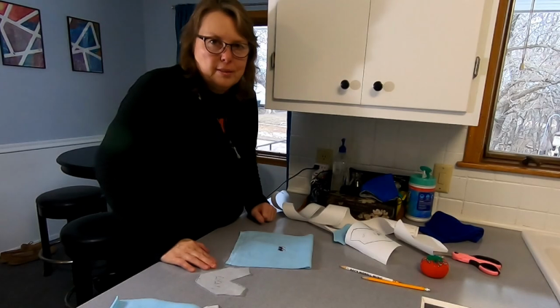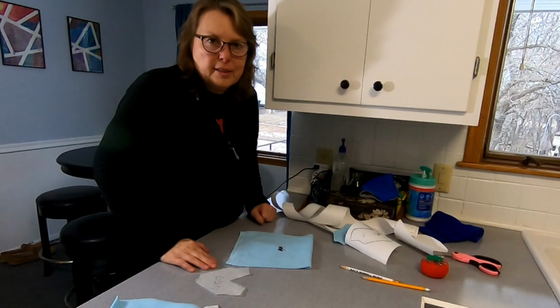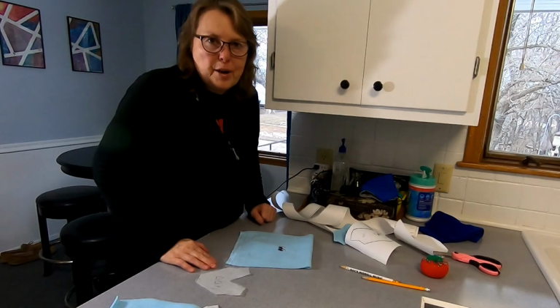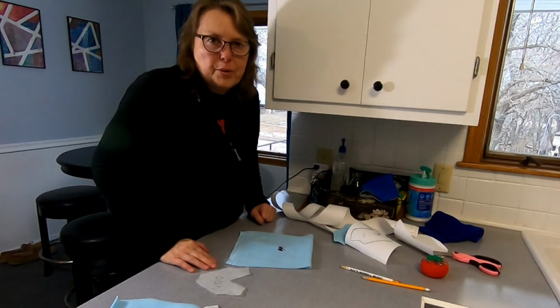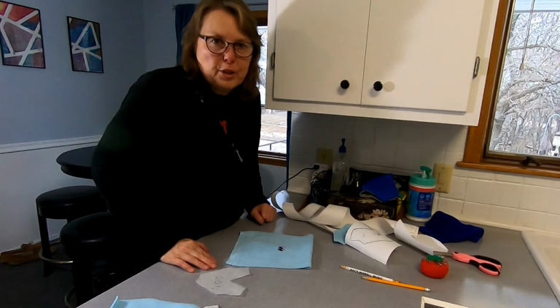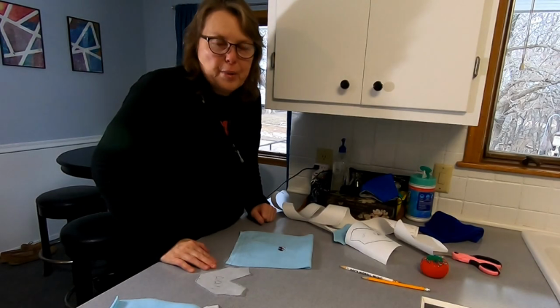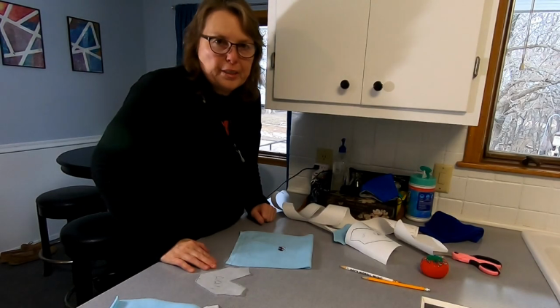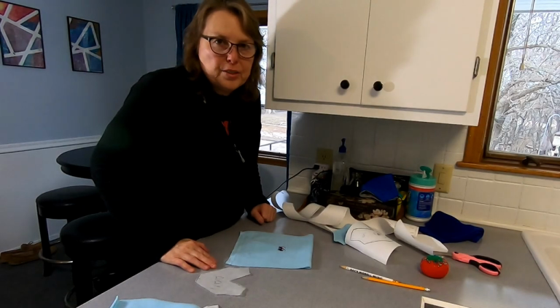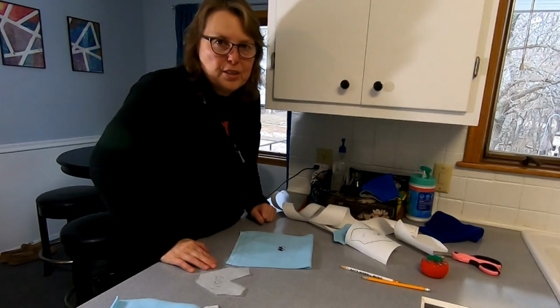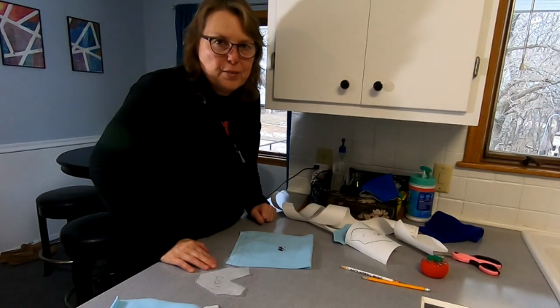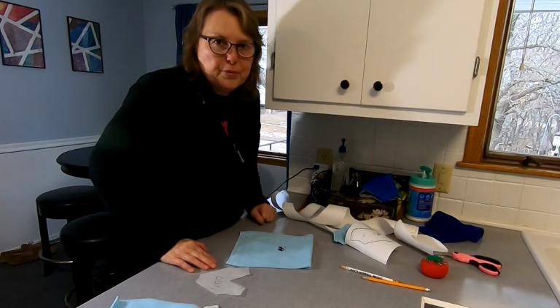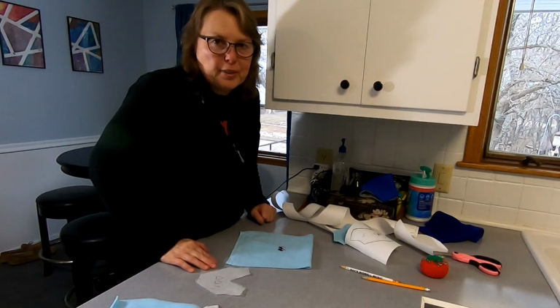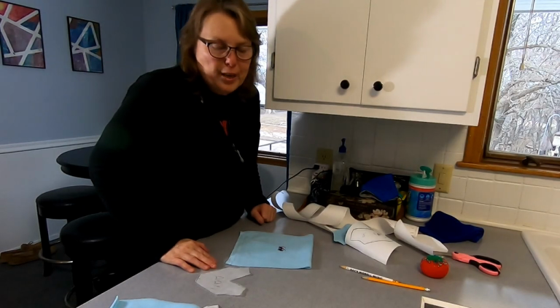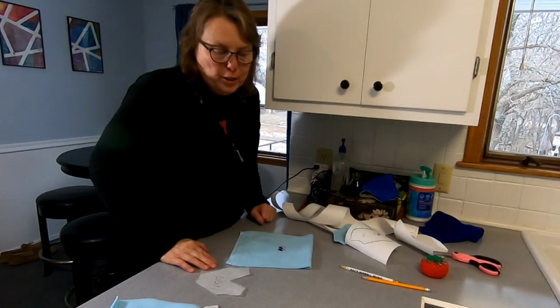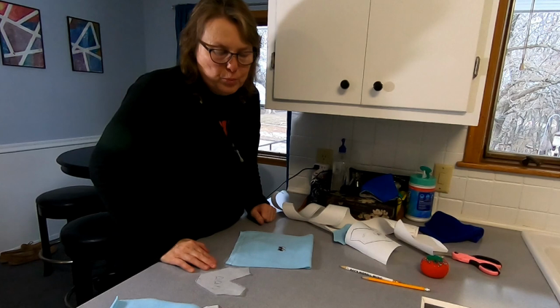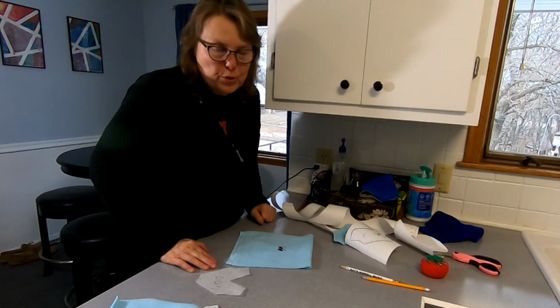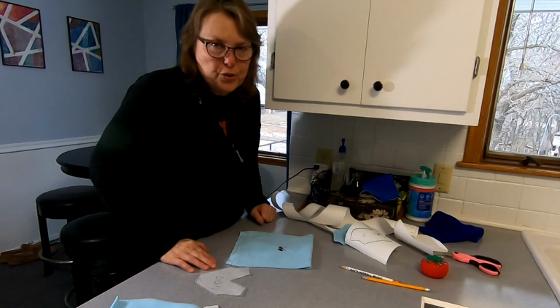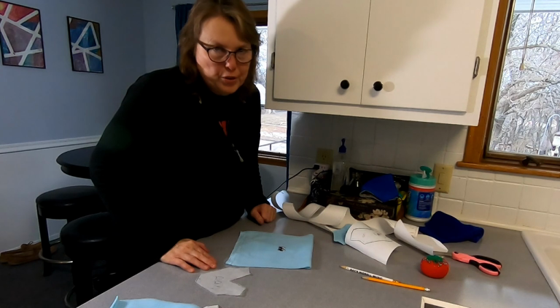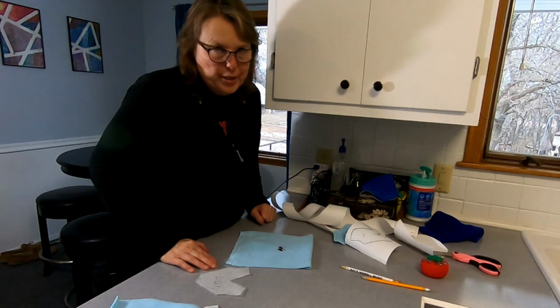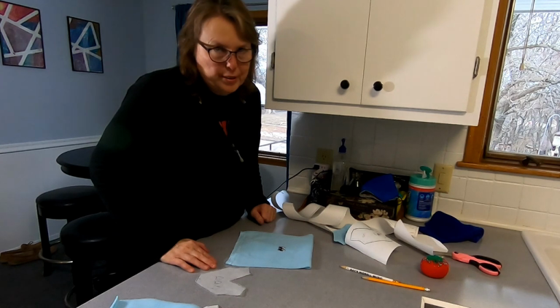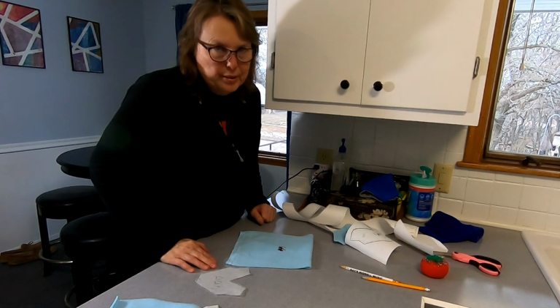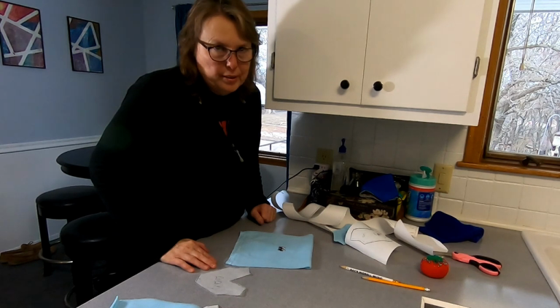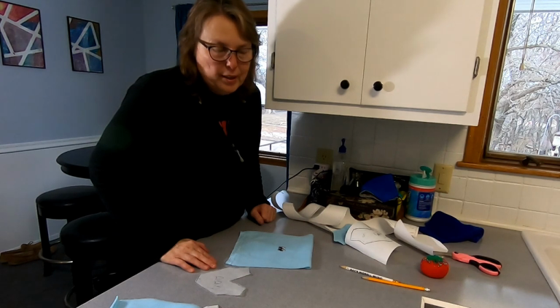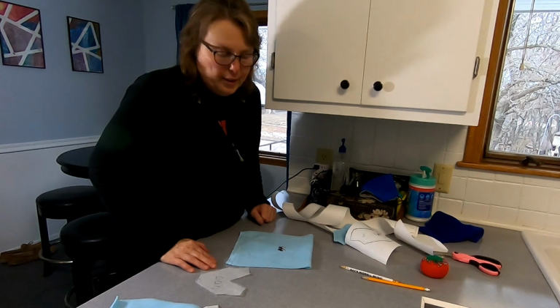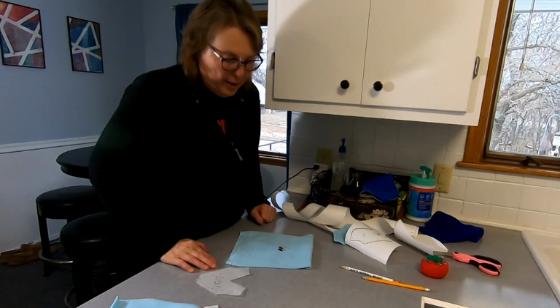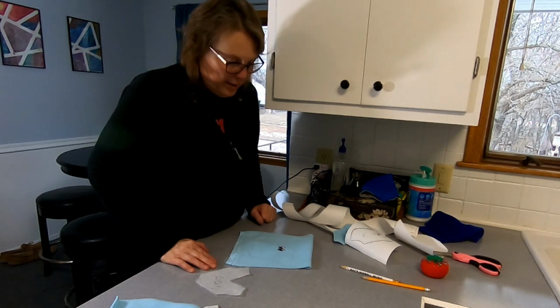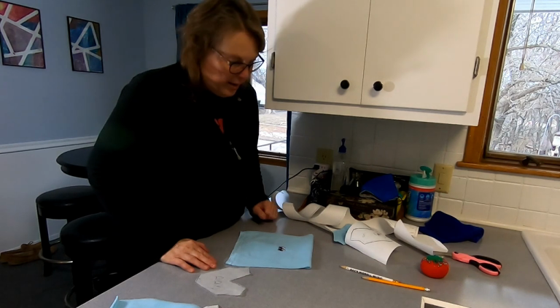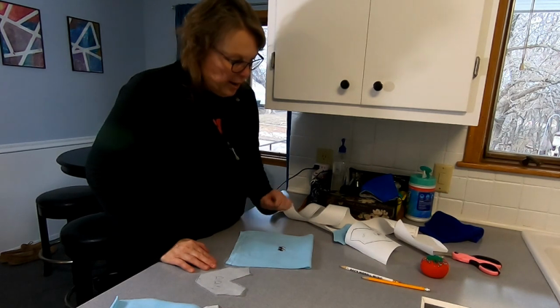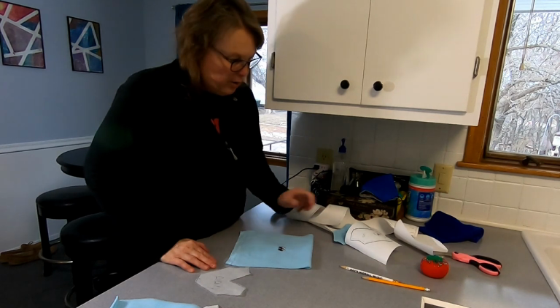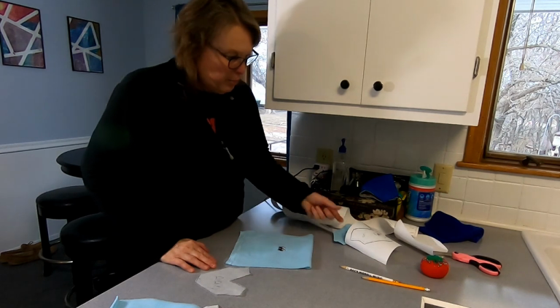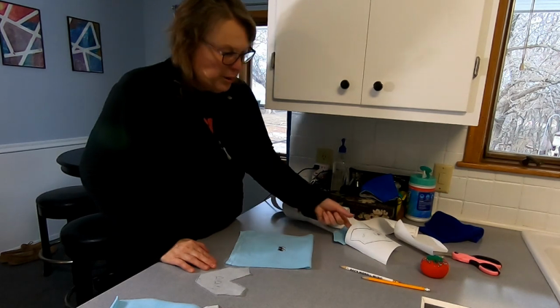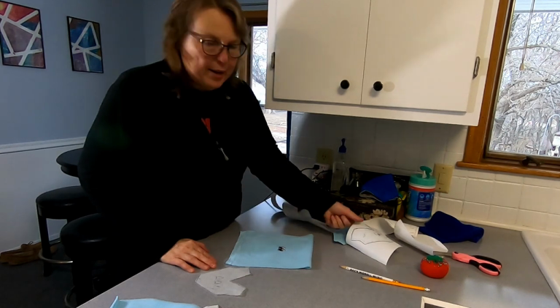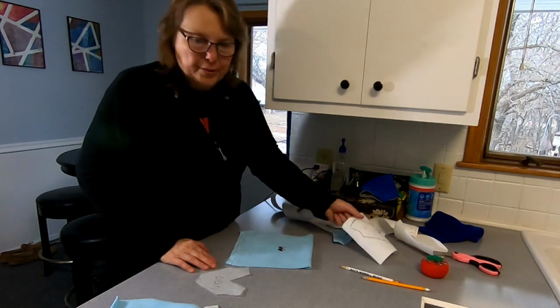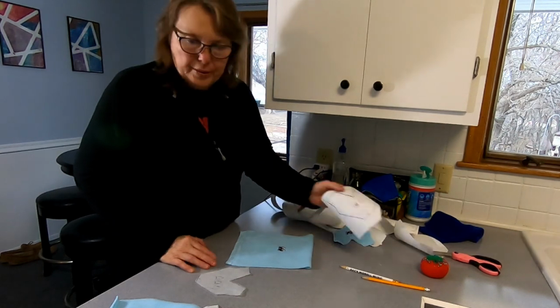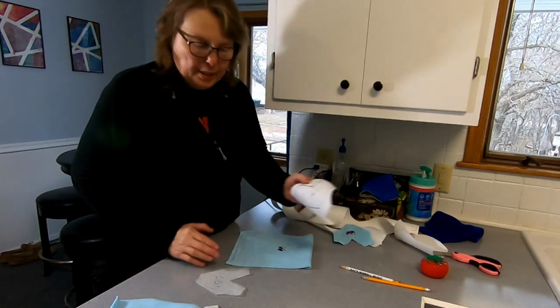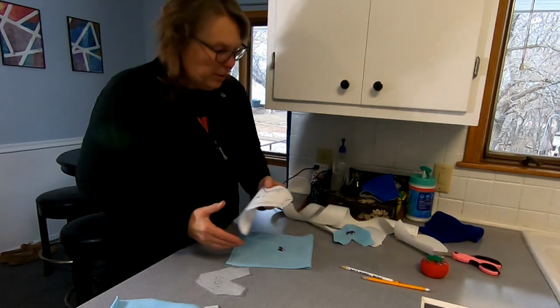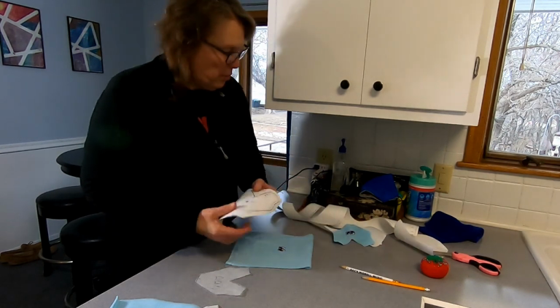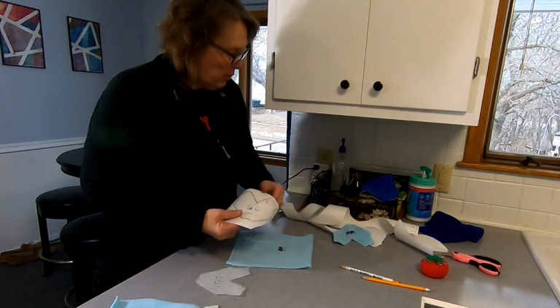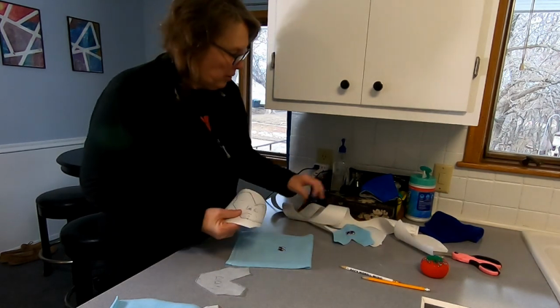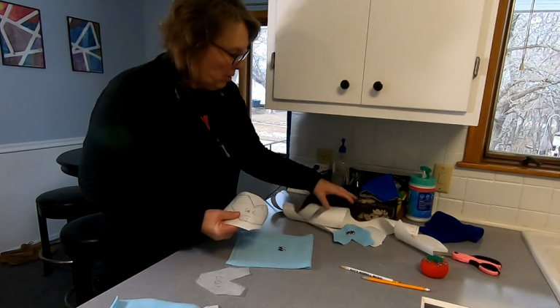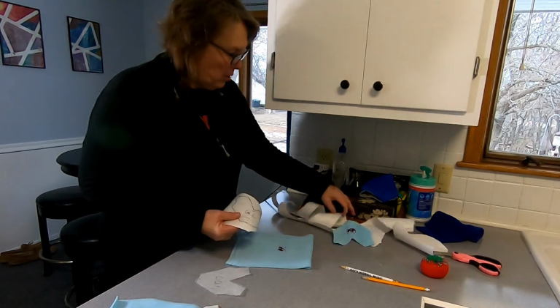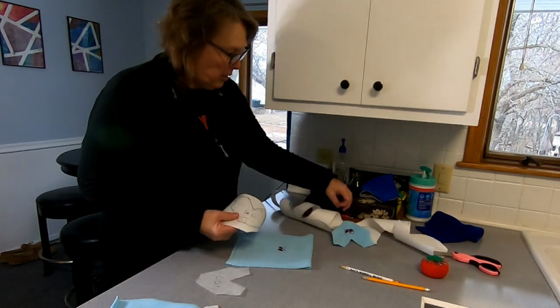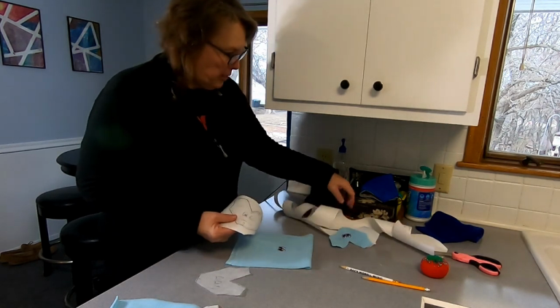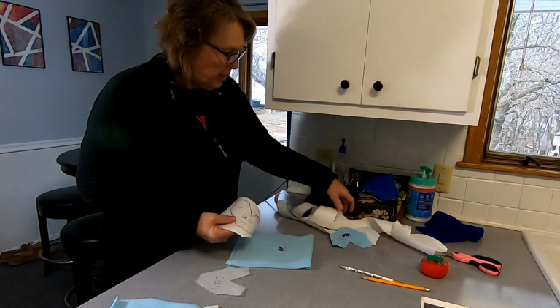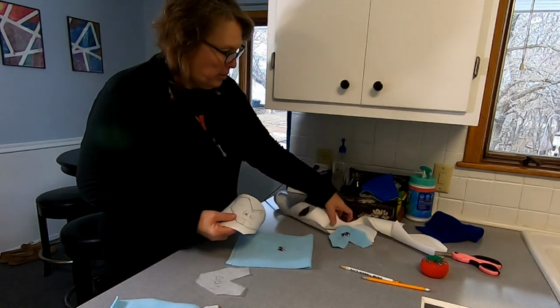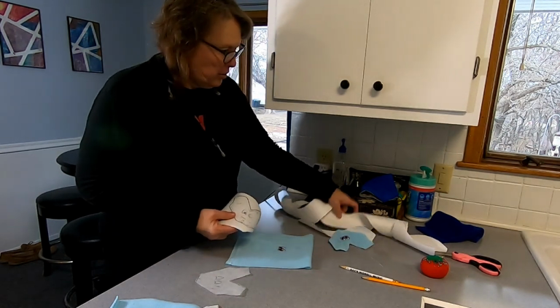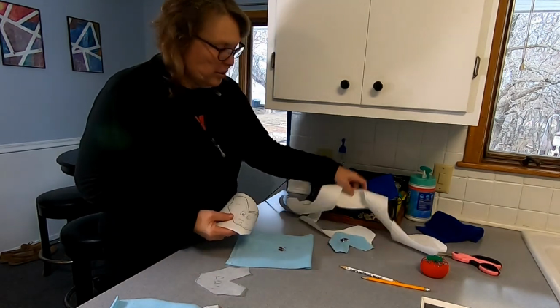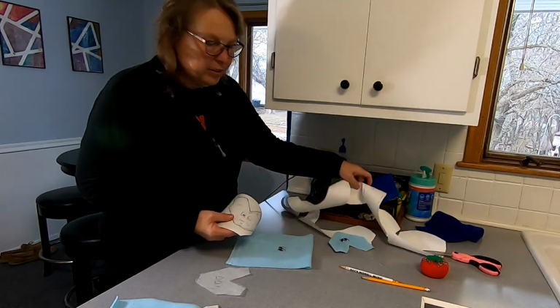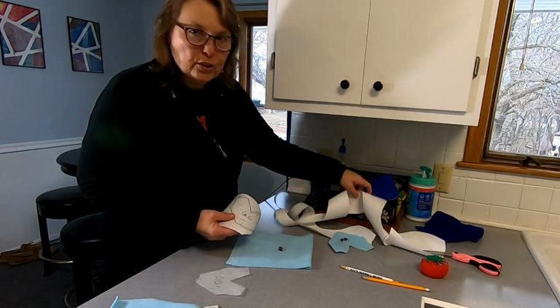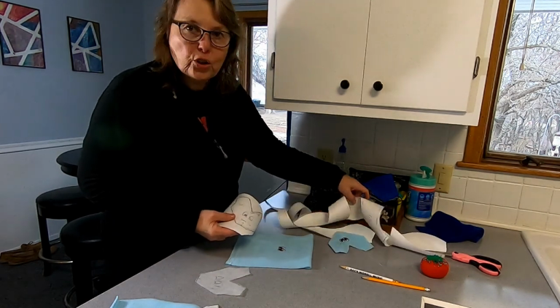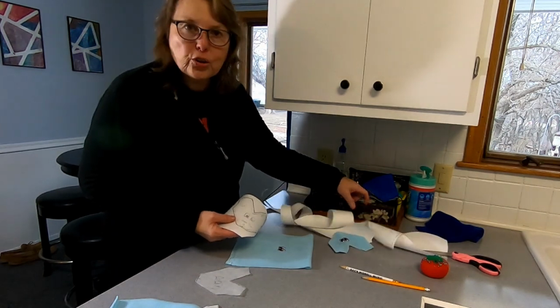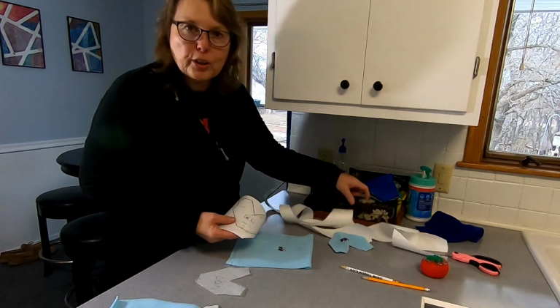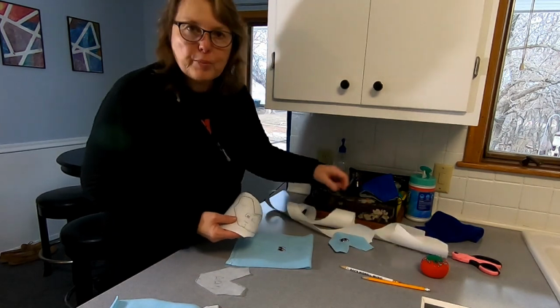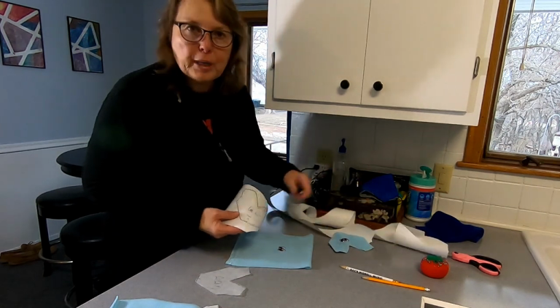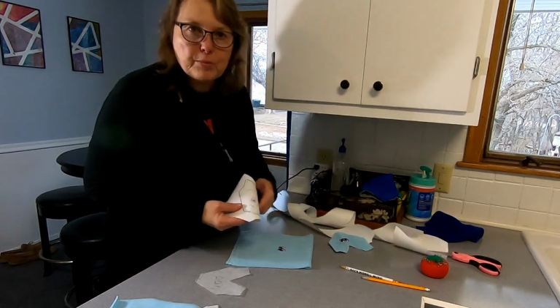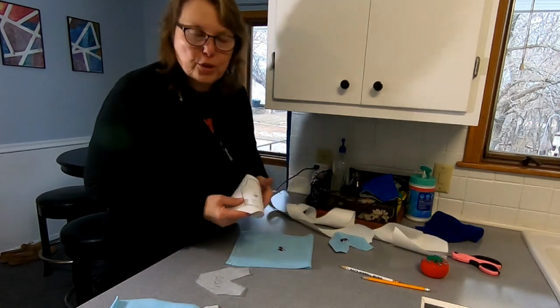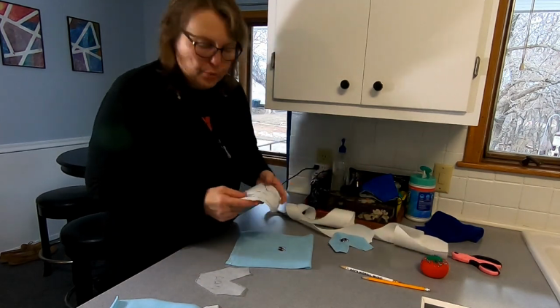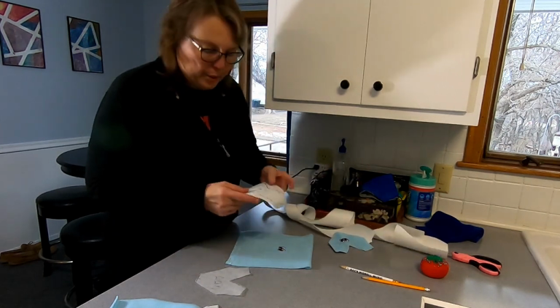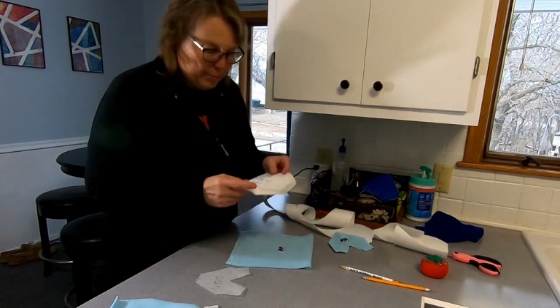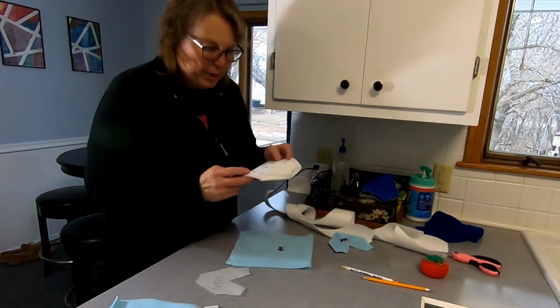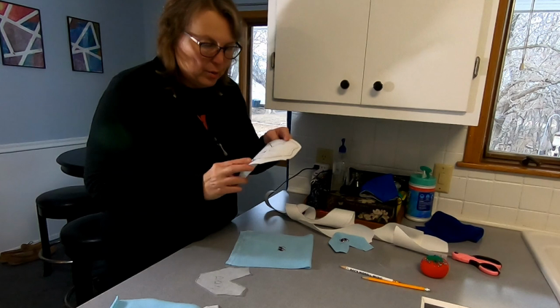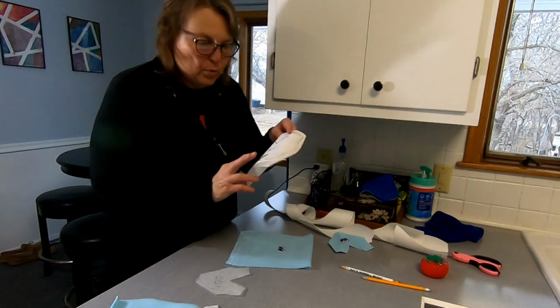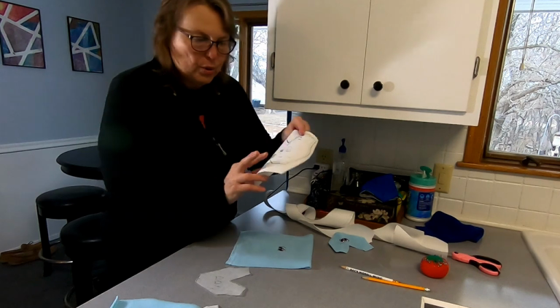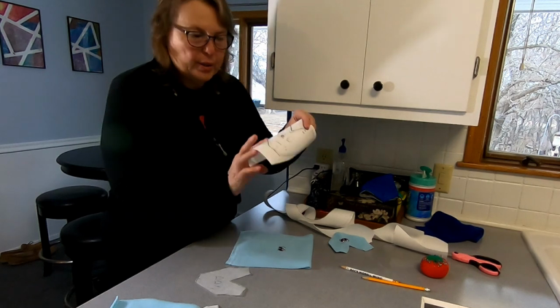Today we're going to make a stuffed animal snake, and I have a pattern that I've already cut out. It's a little curly, but I'm sure we can make it work.